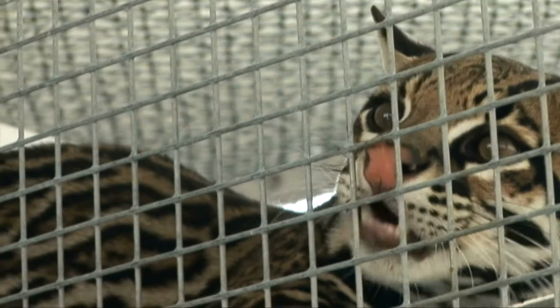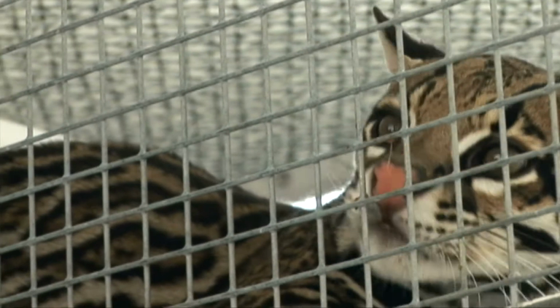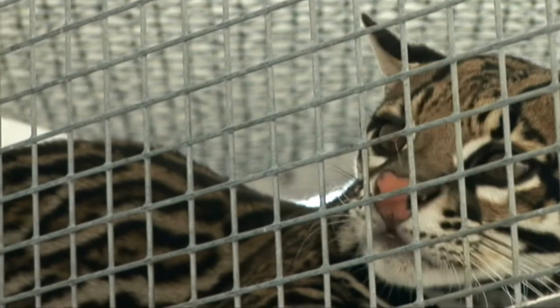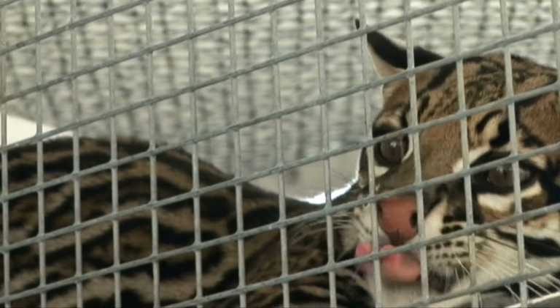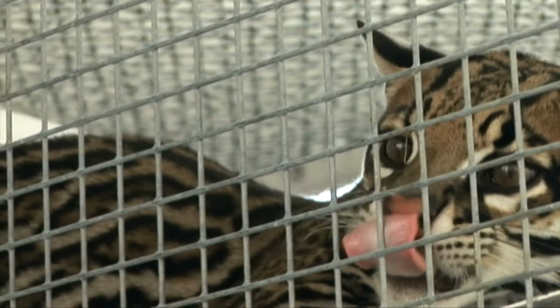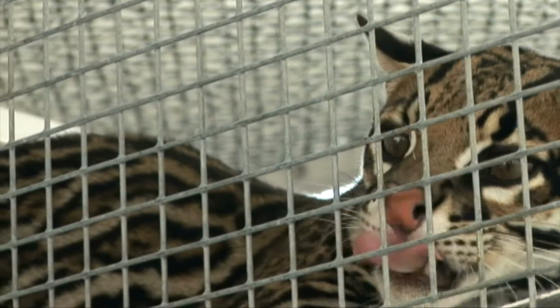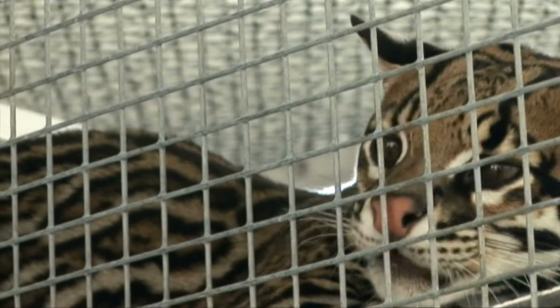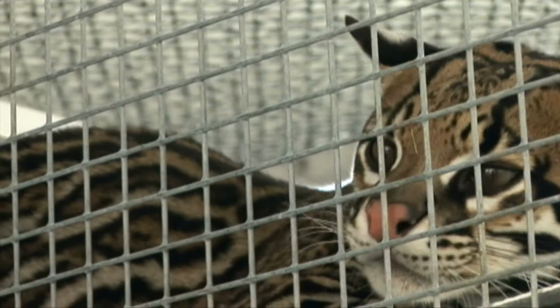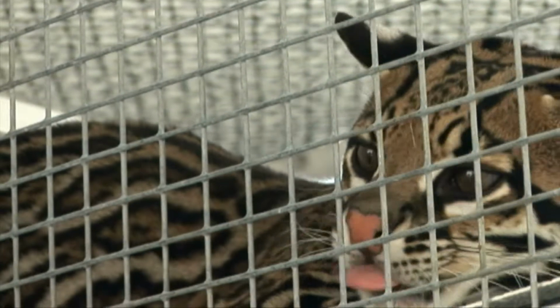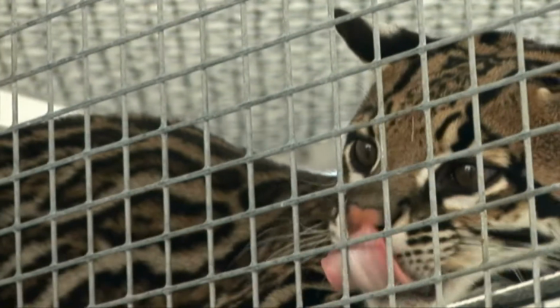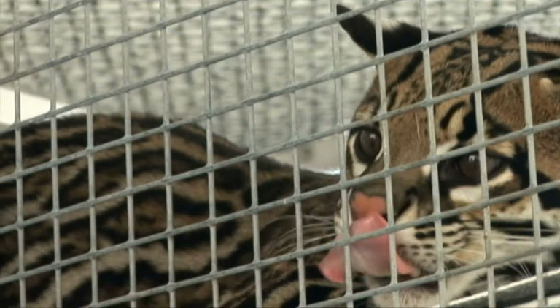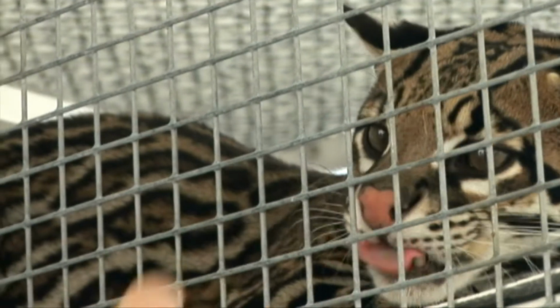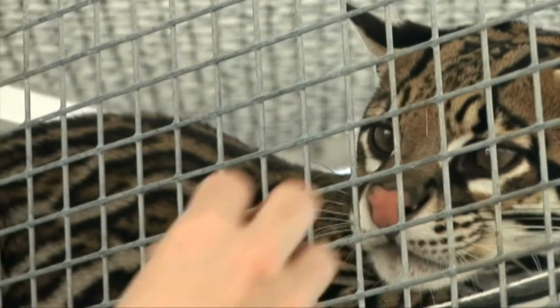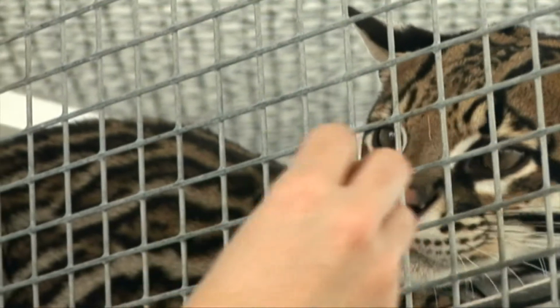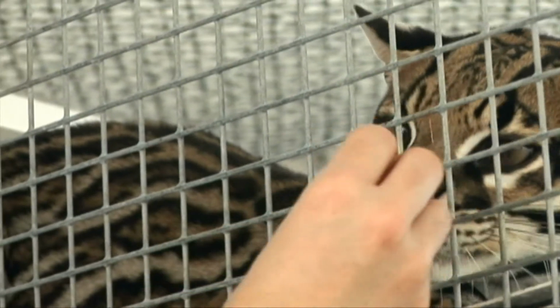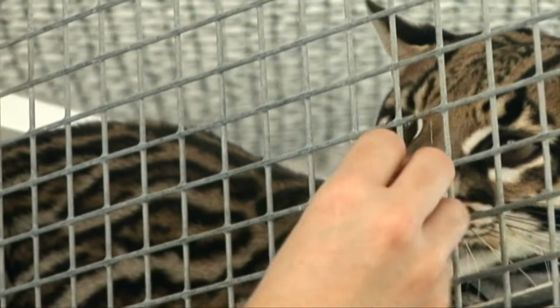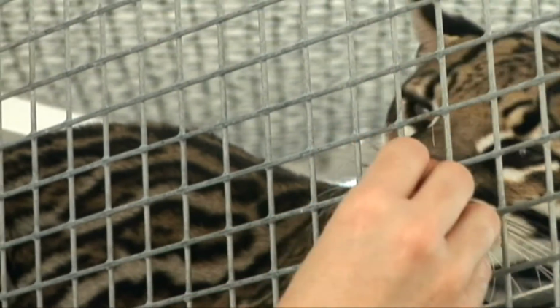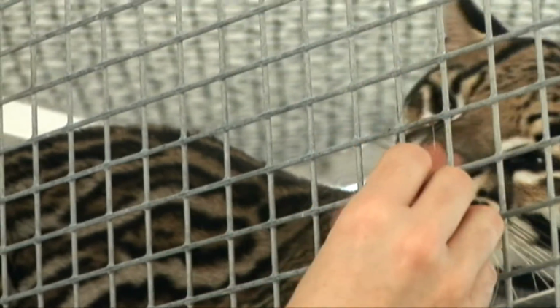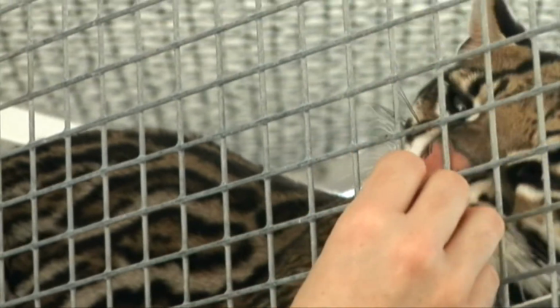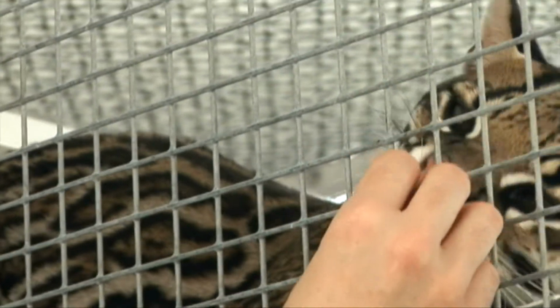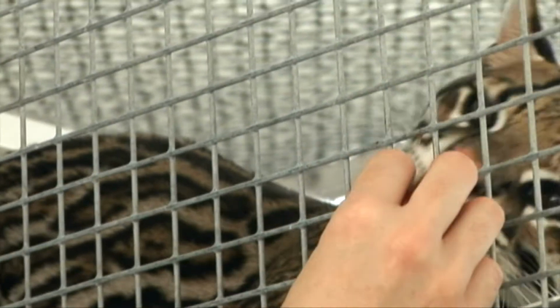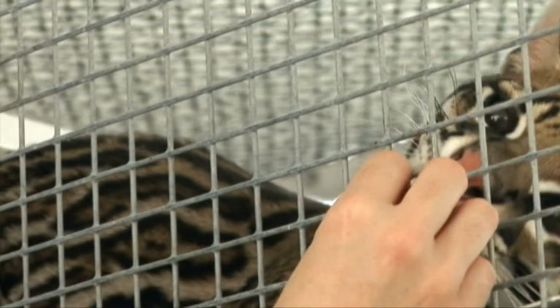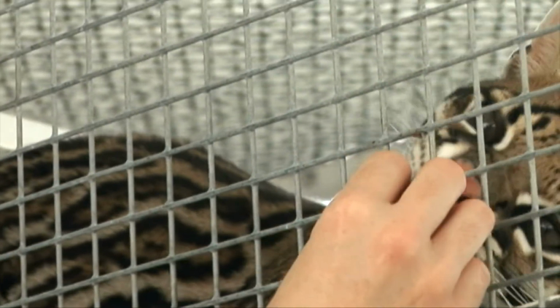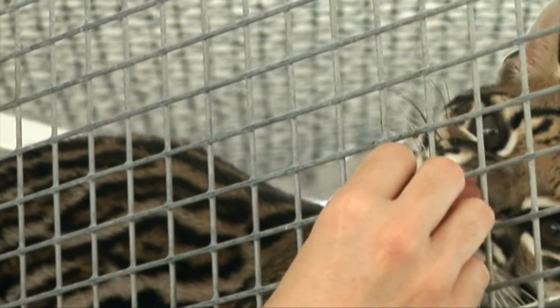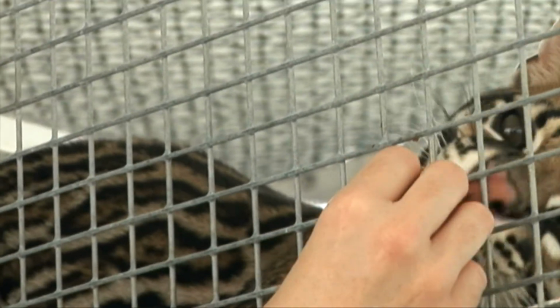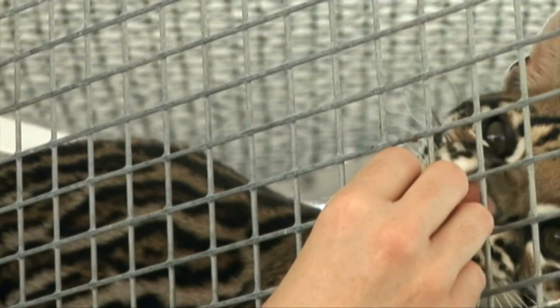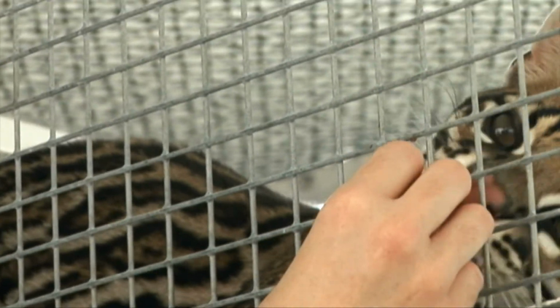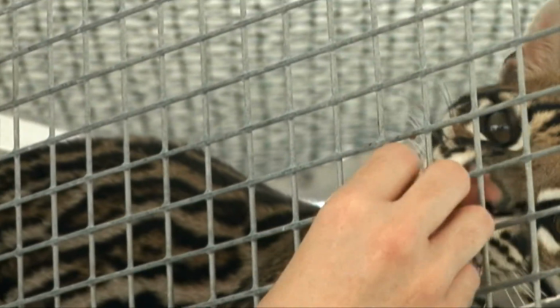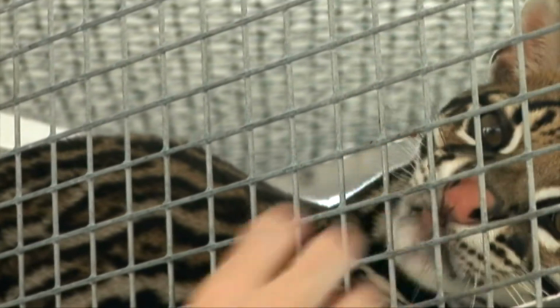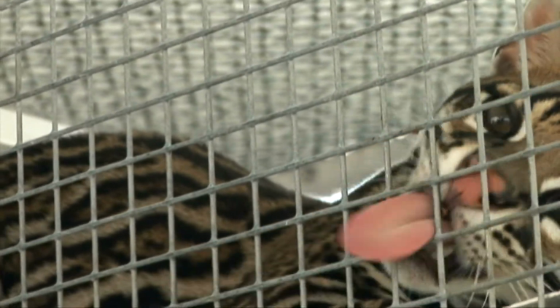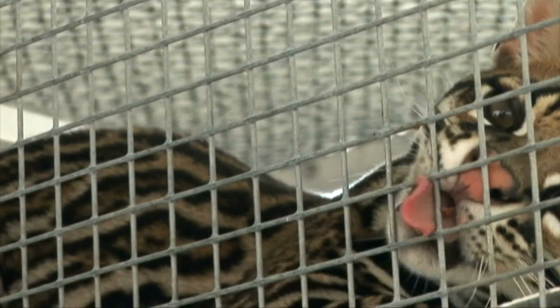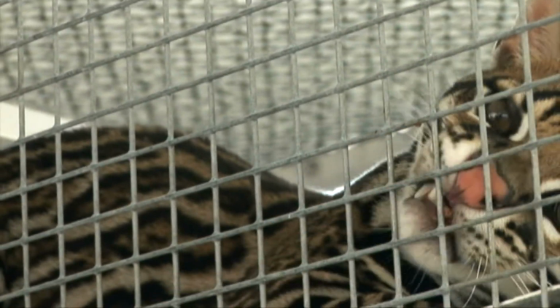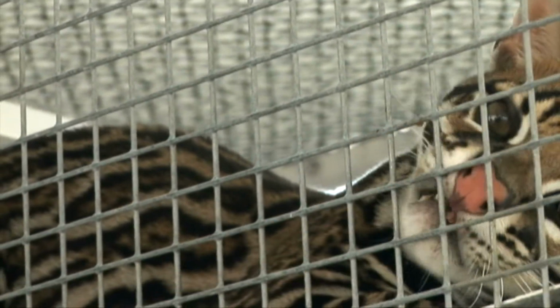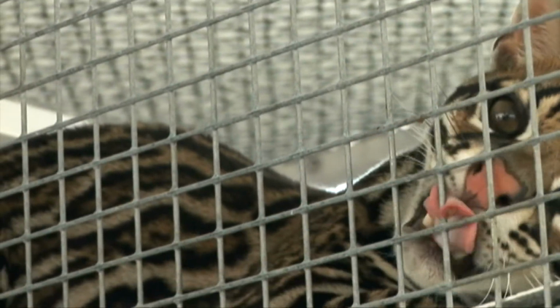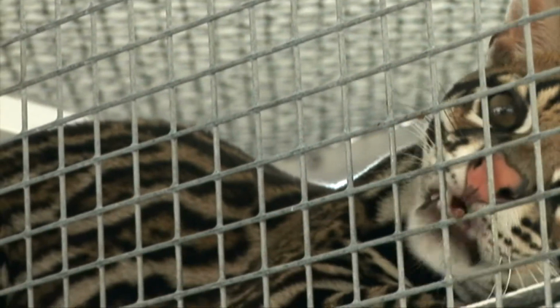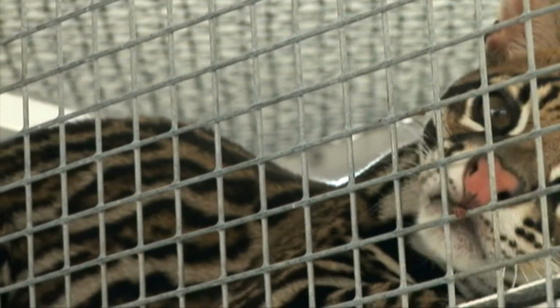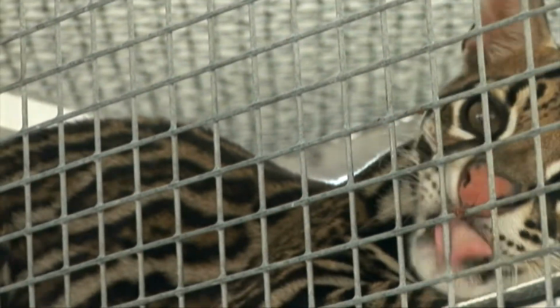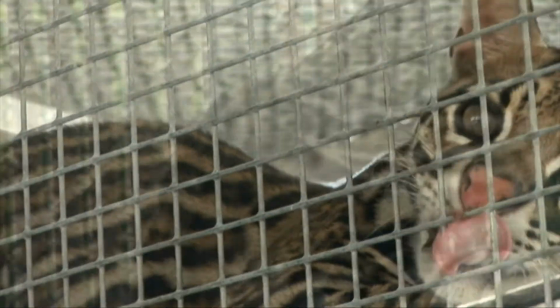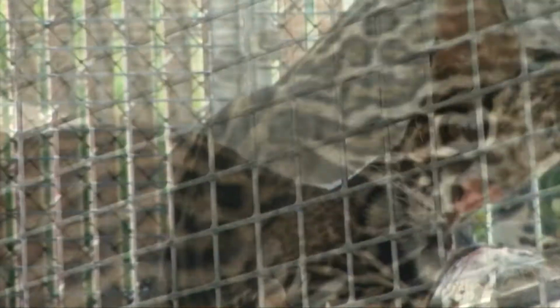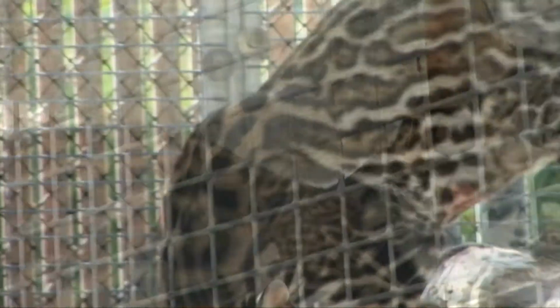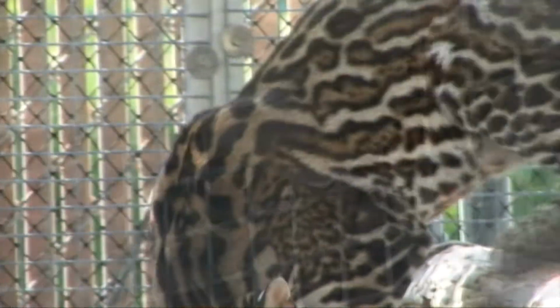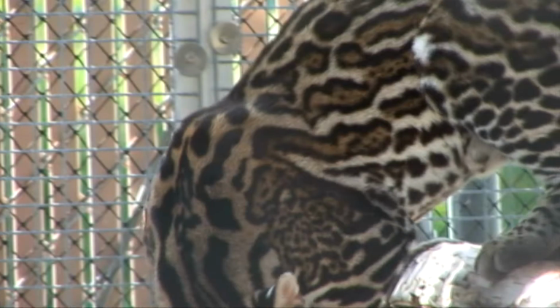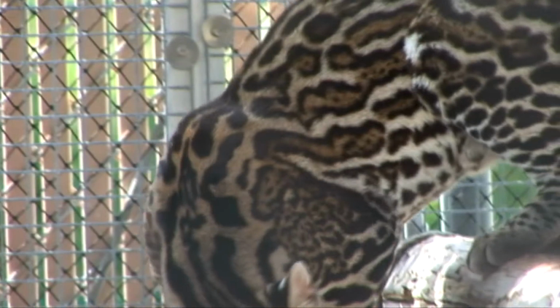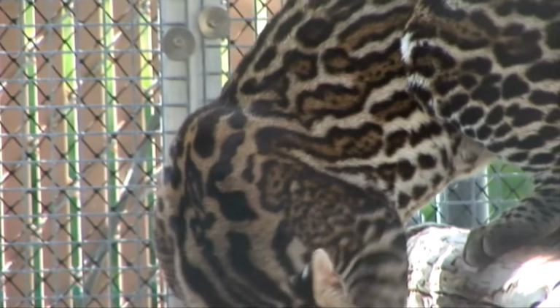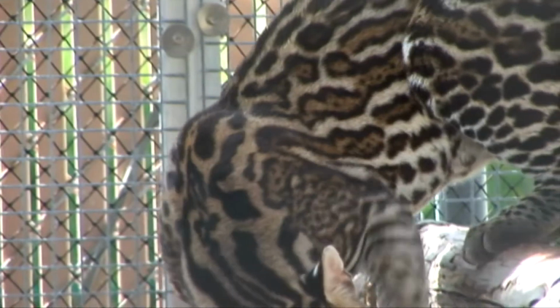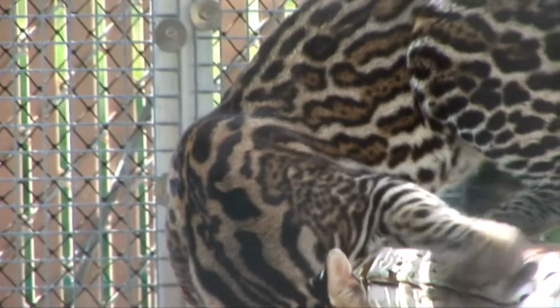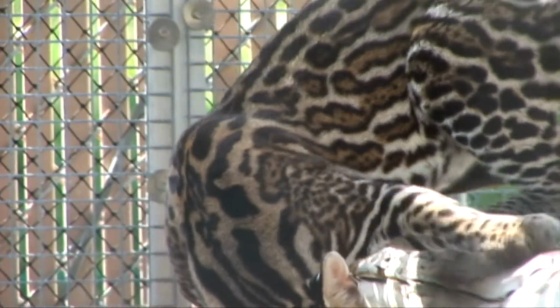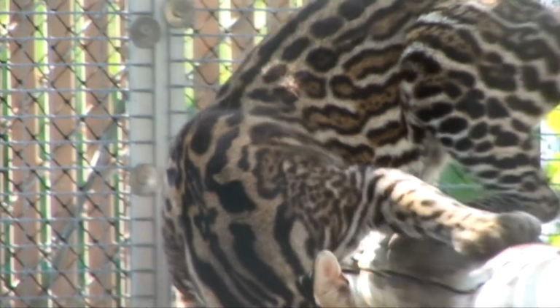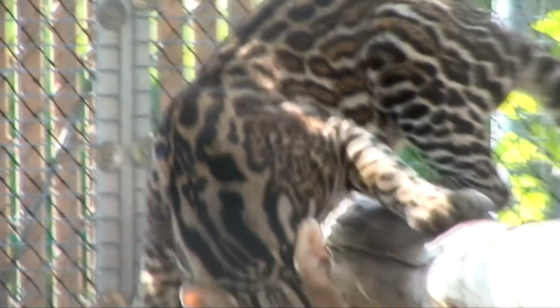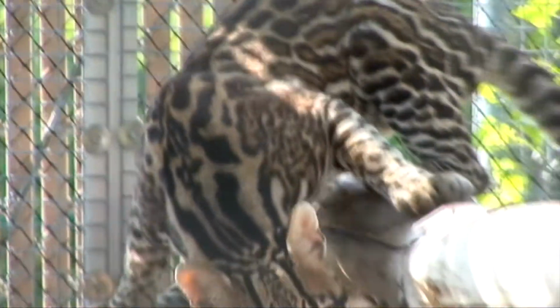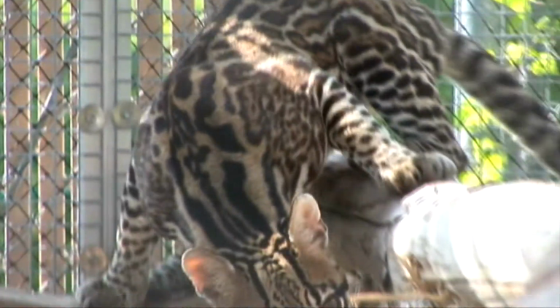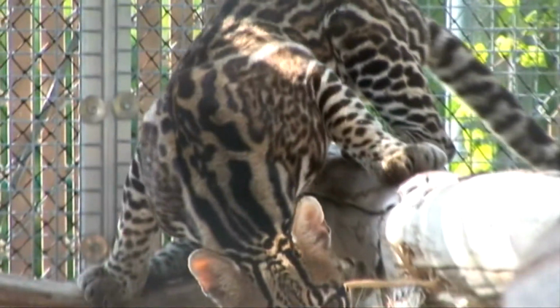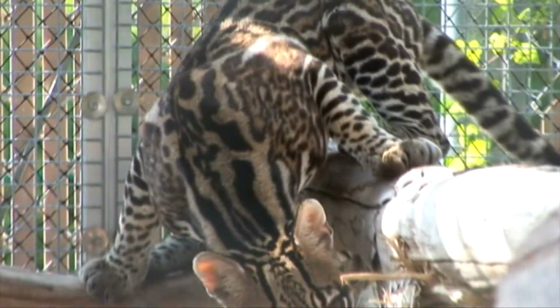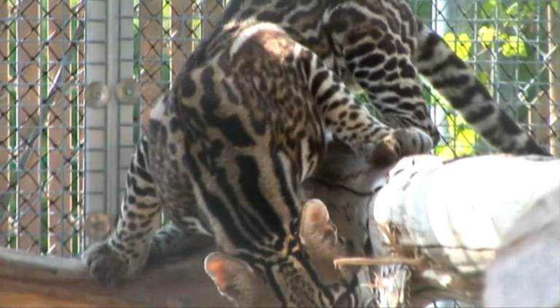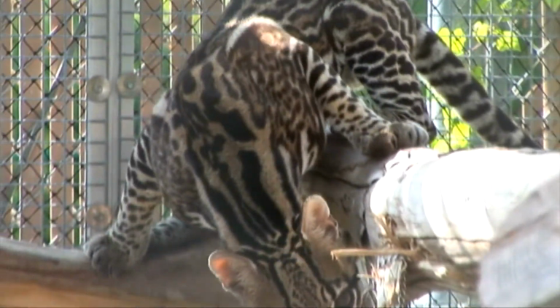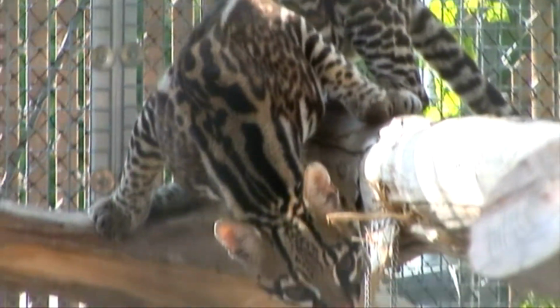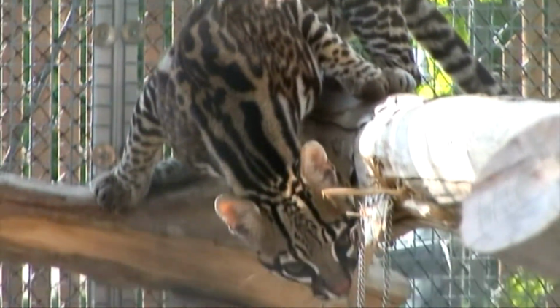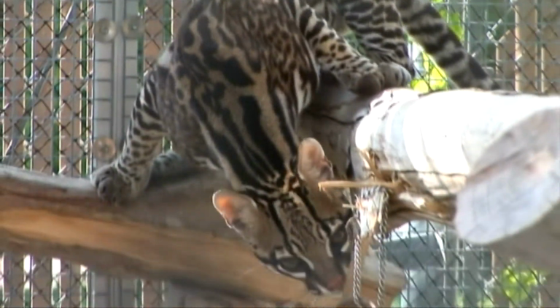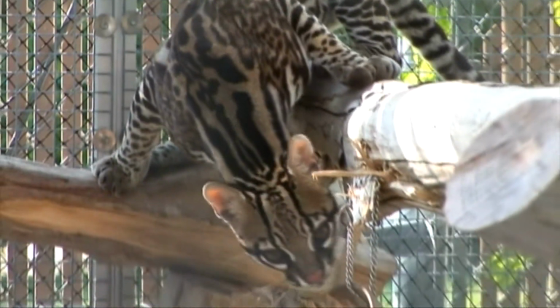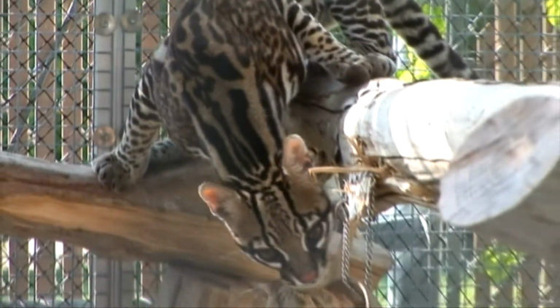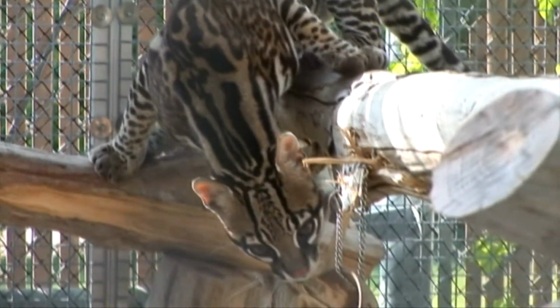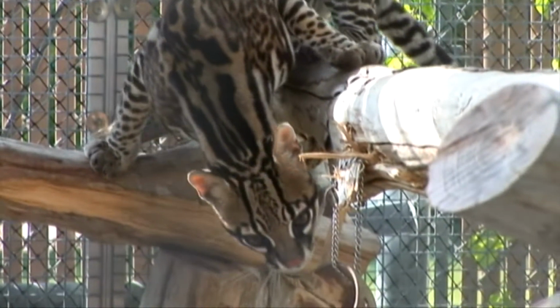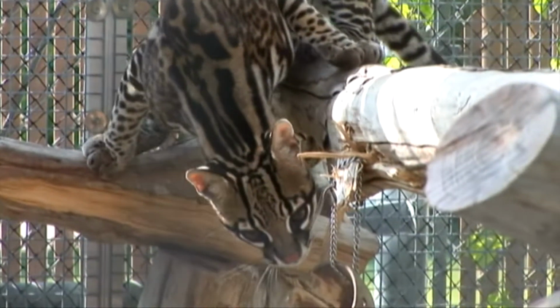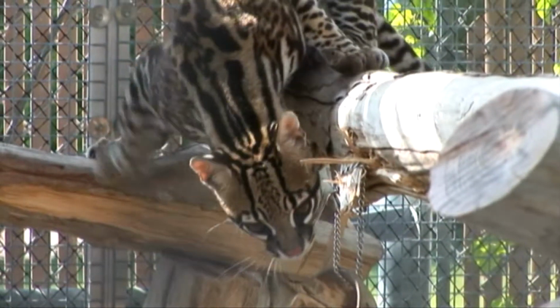We also feed him fish. He gets a bone once a week, as well as other meat items like rats and rabbits.